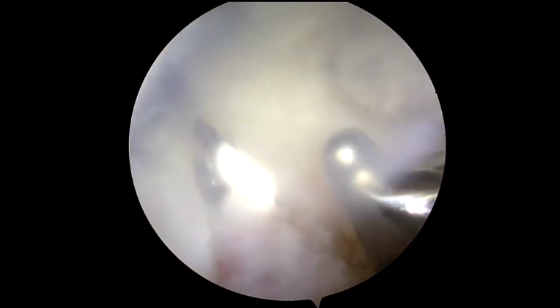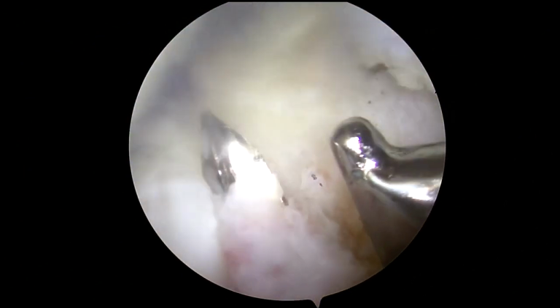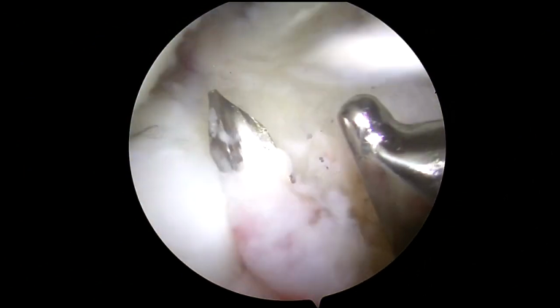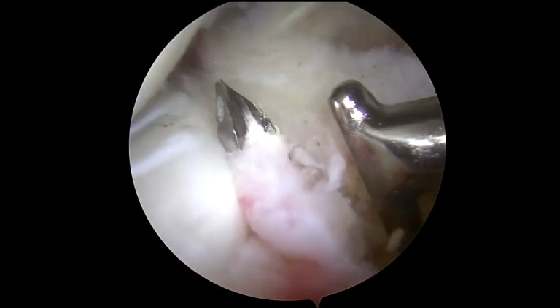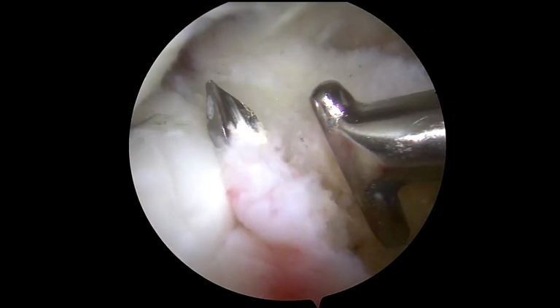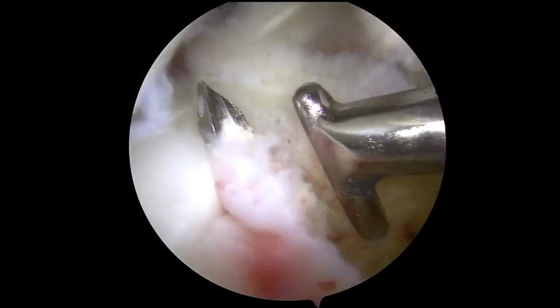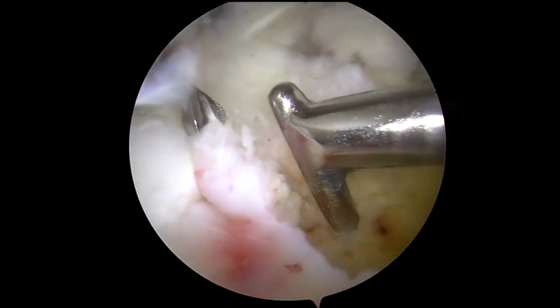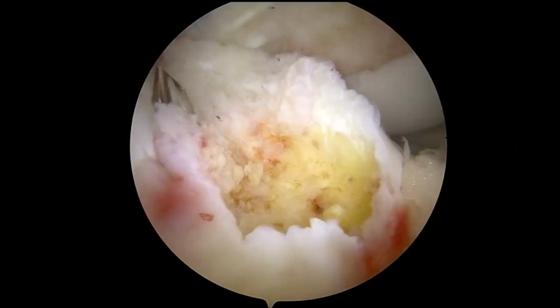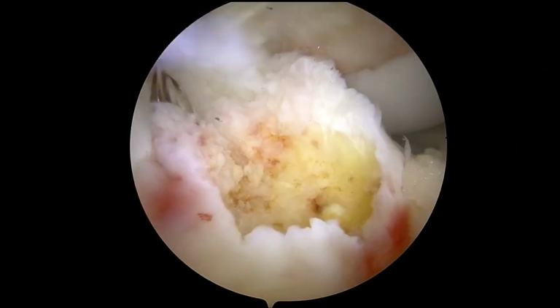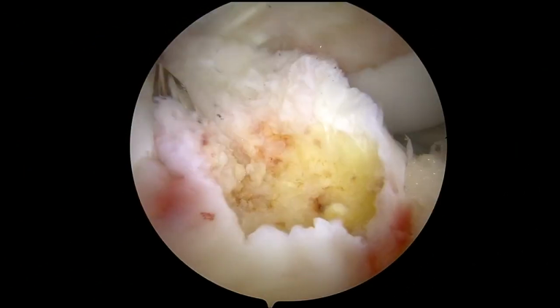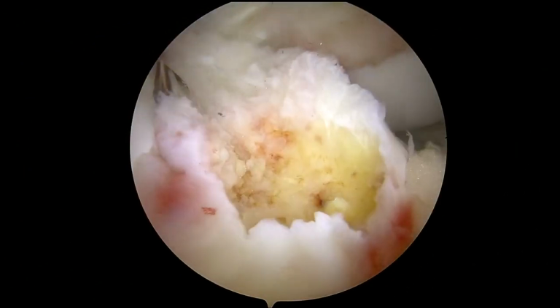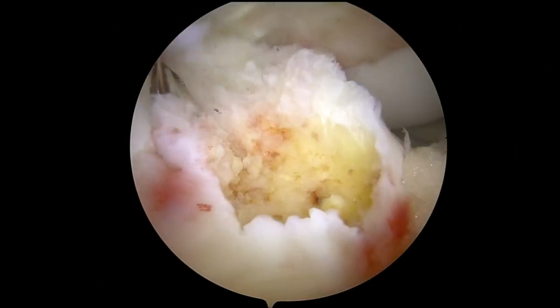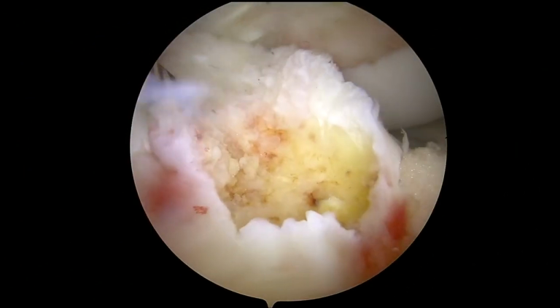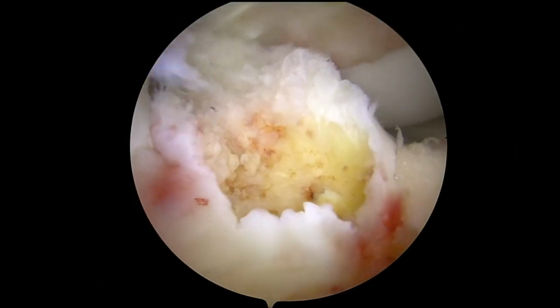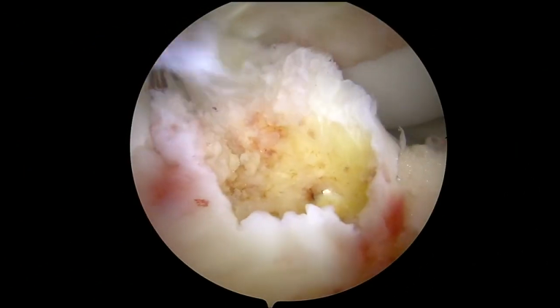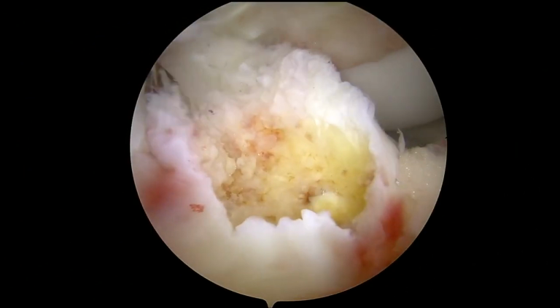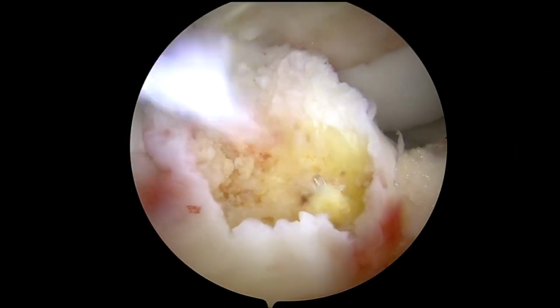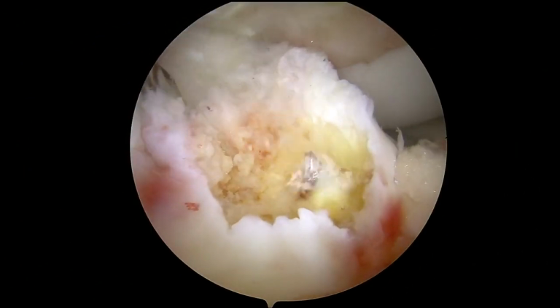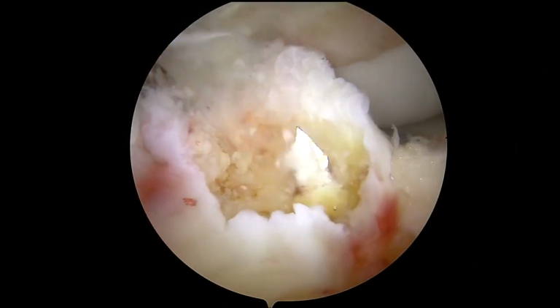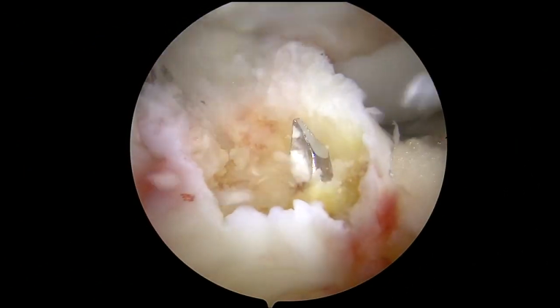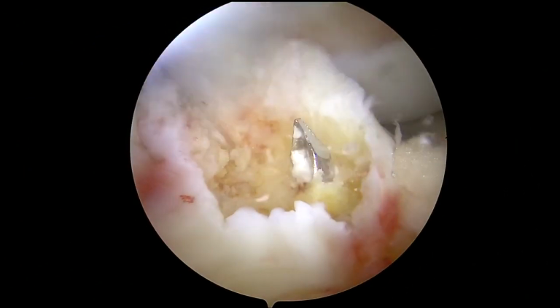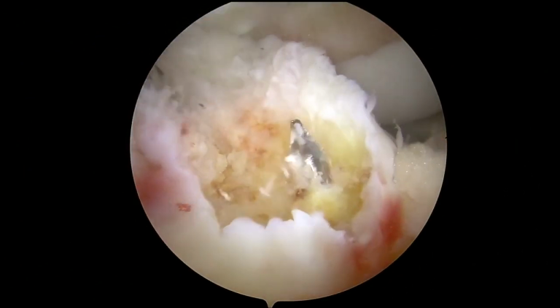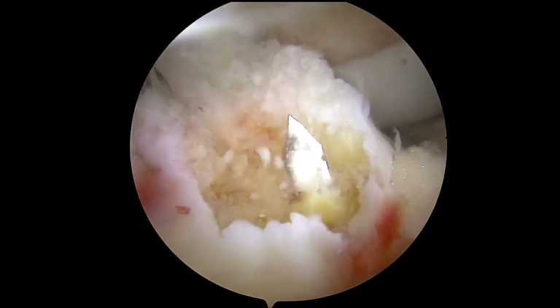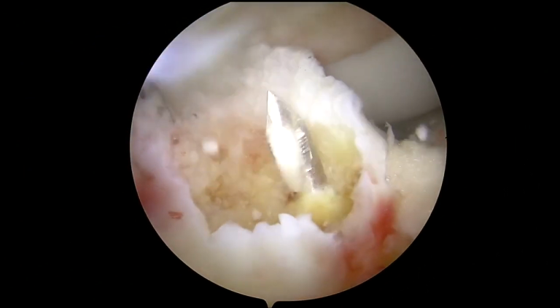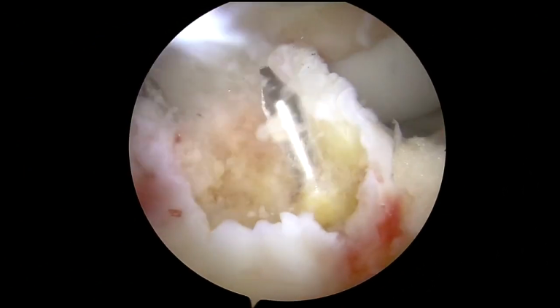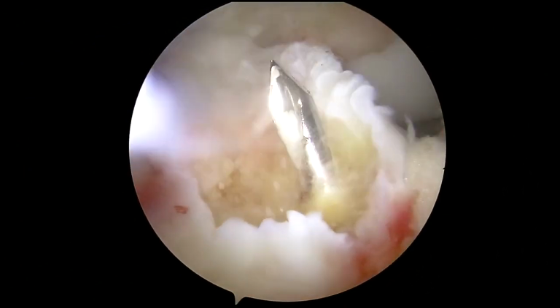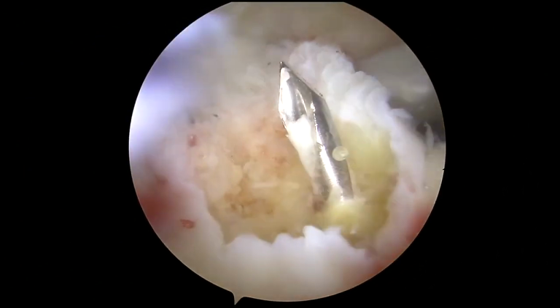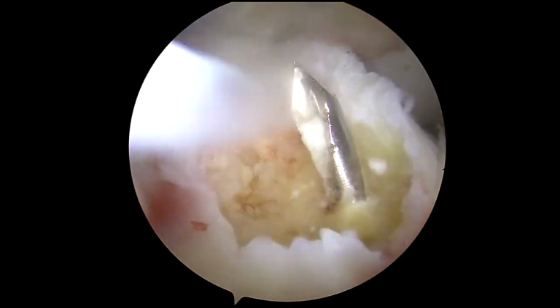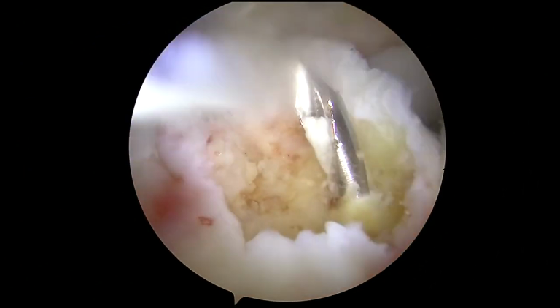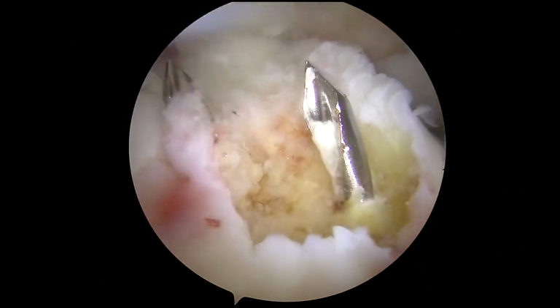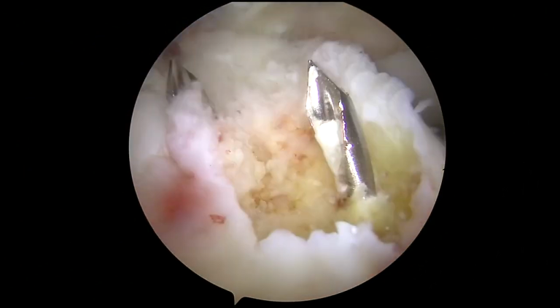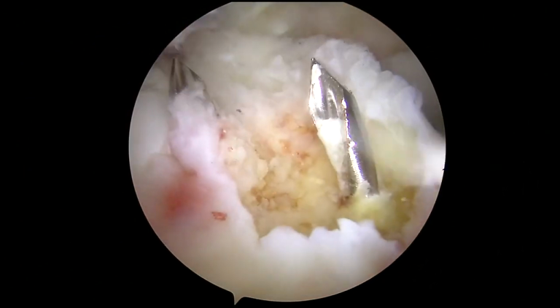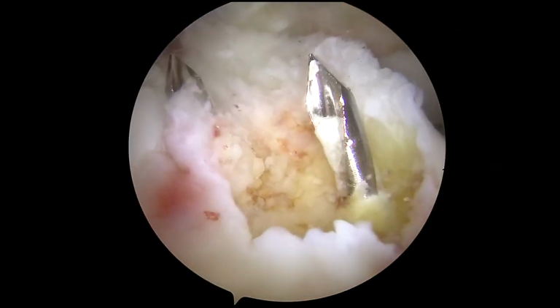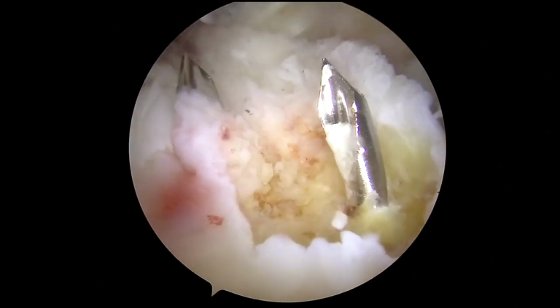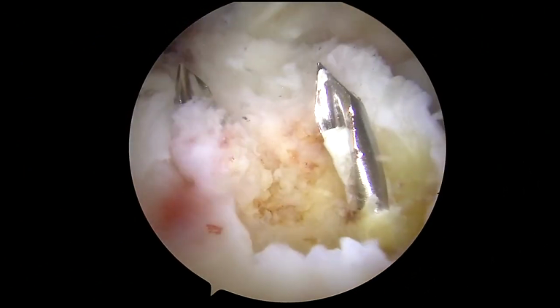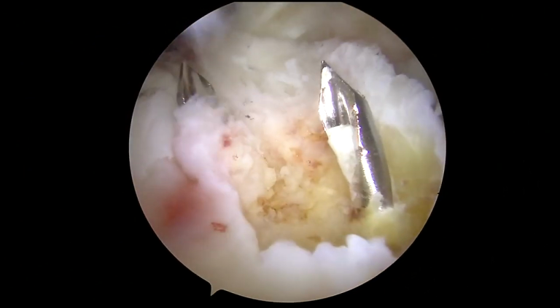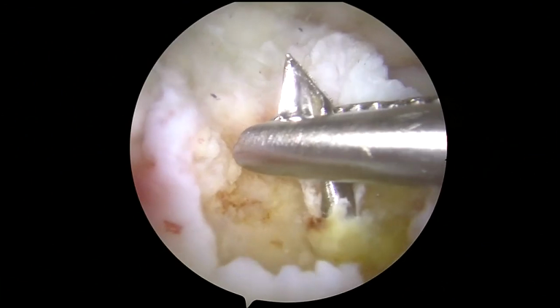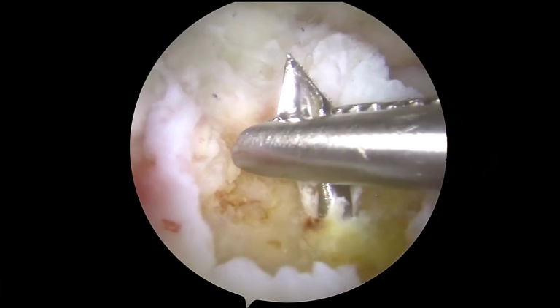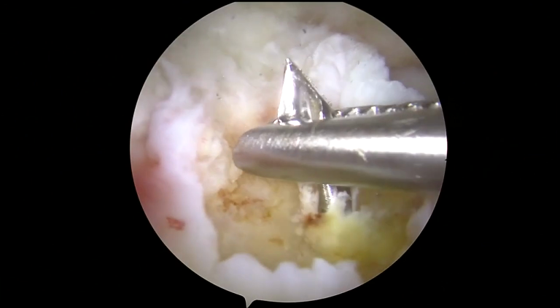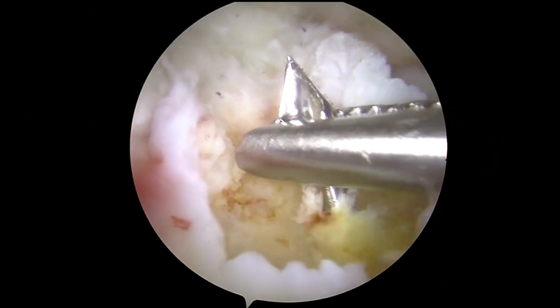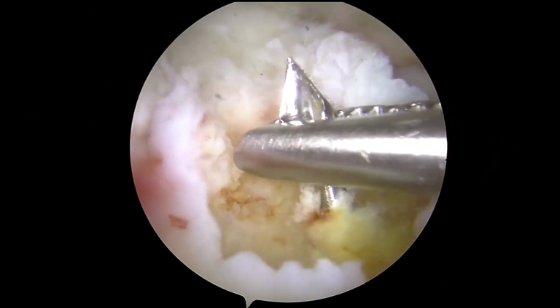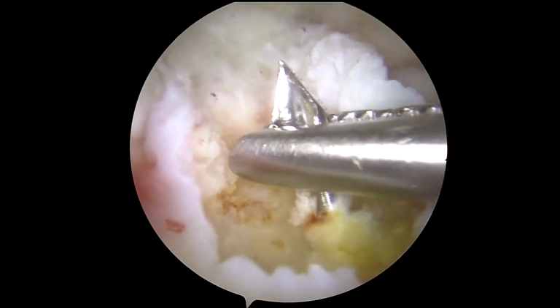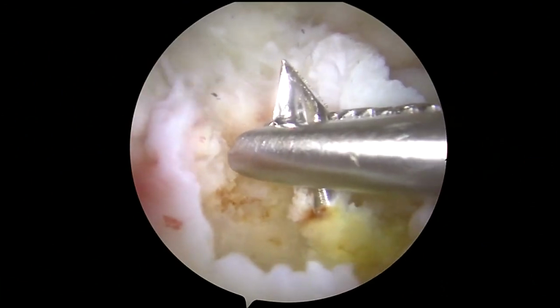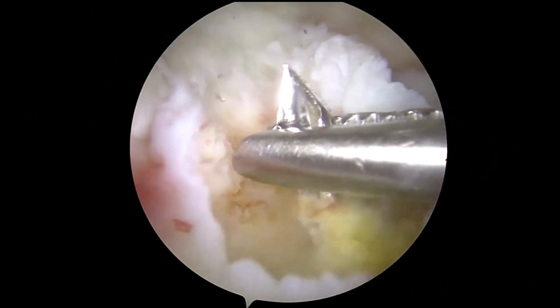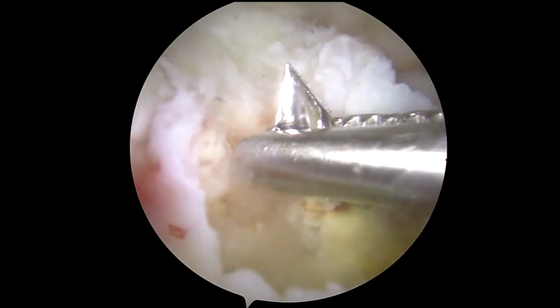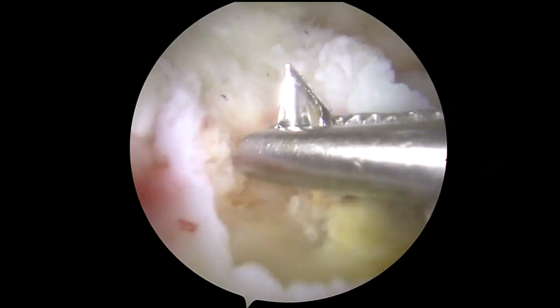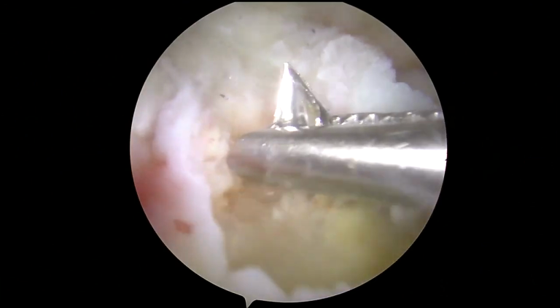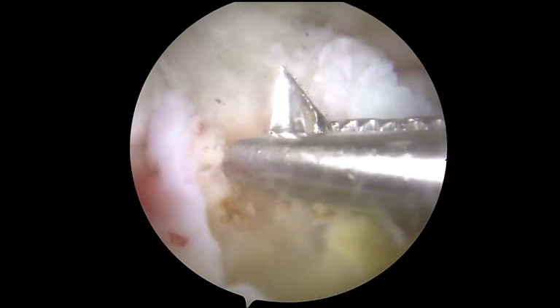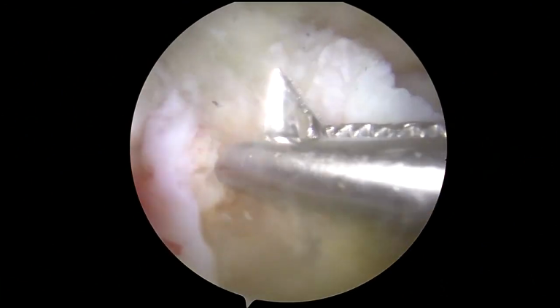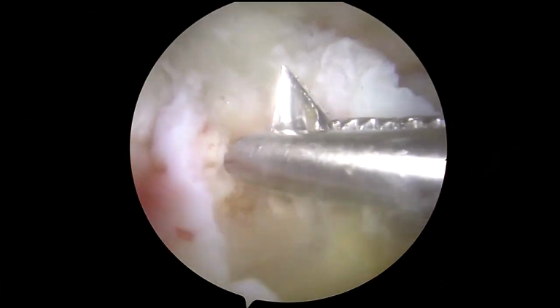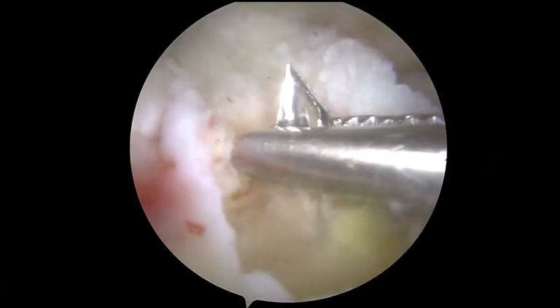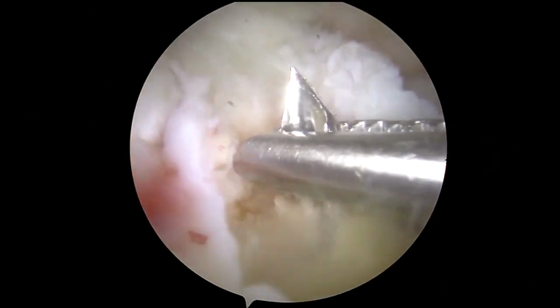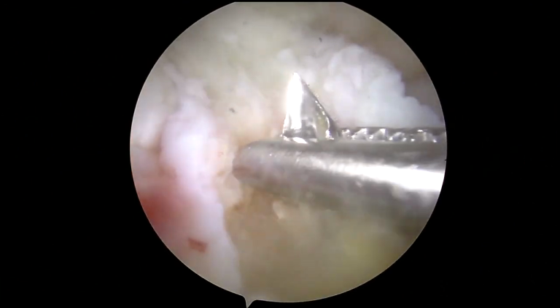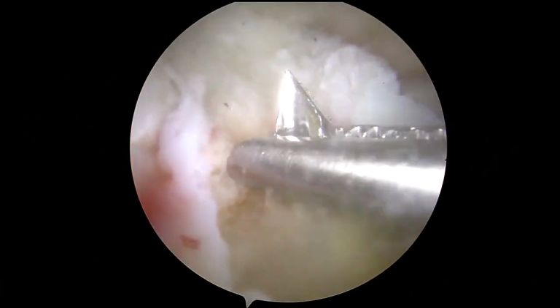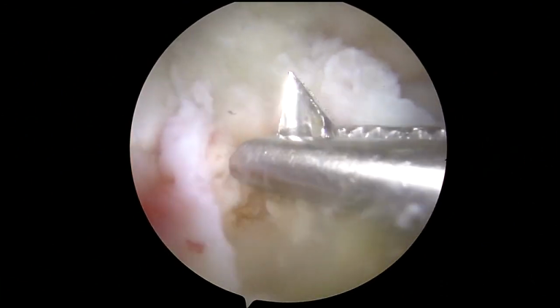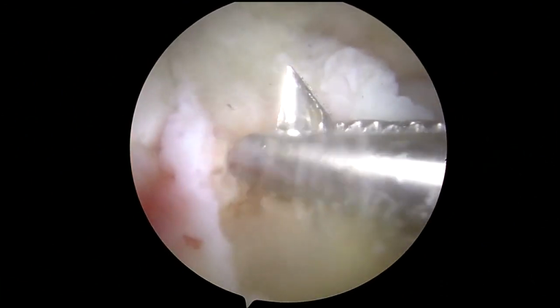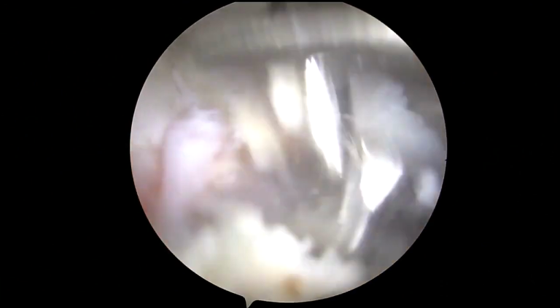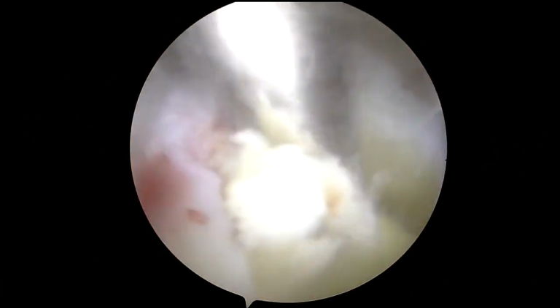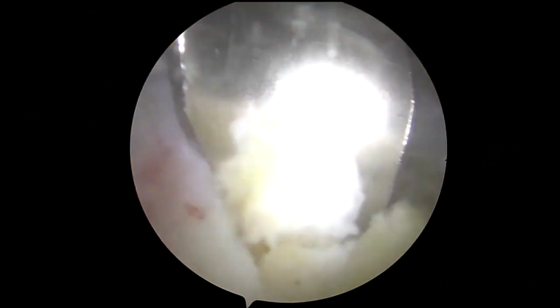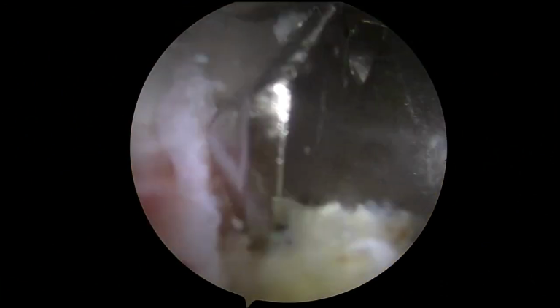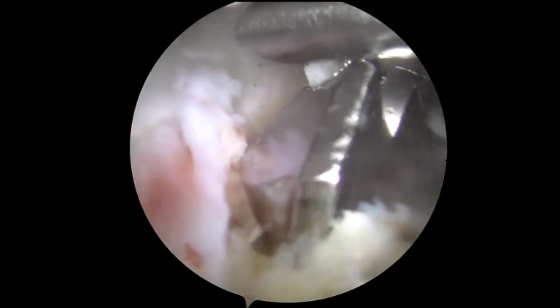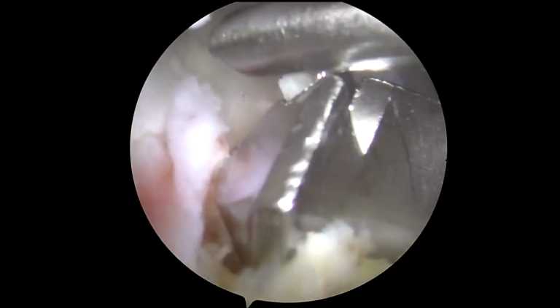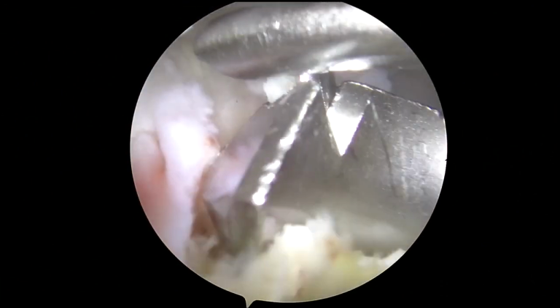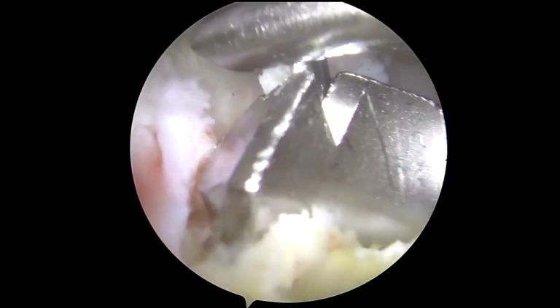The ACL tibial tunnel guide is used to drill a guide pin and then the guide pin is over-reamed with a 10 millimeter reamer. The tunnel is cleared out and a passing stitch is placed.